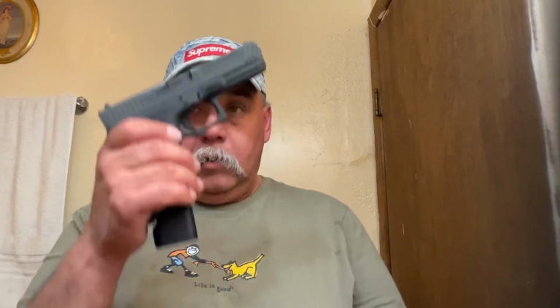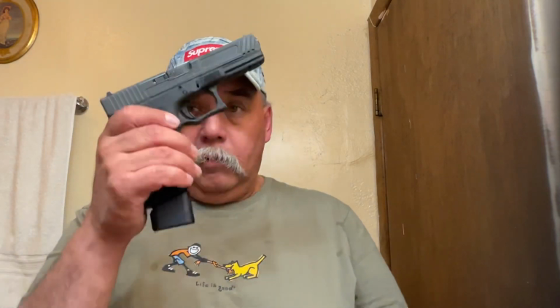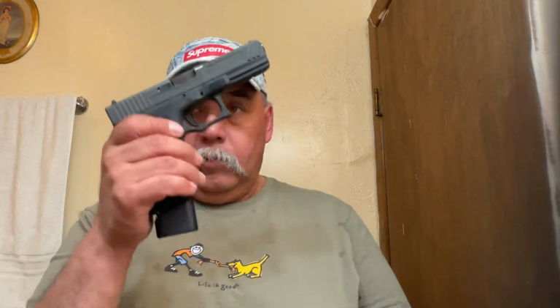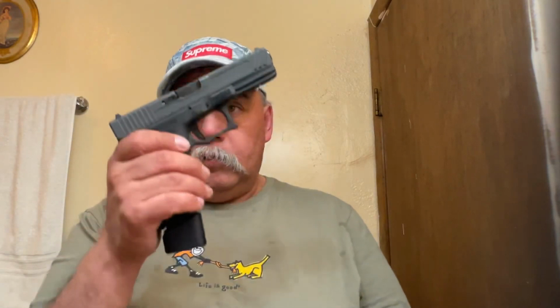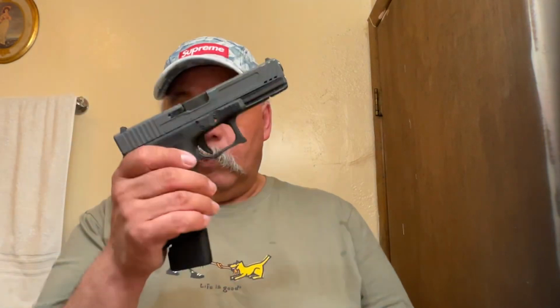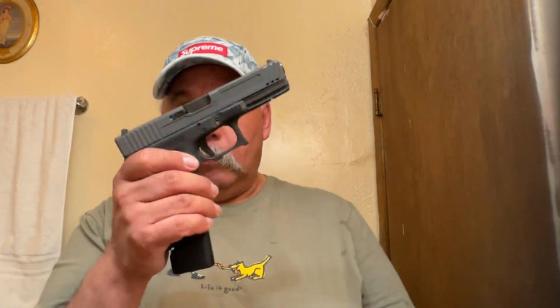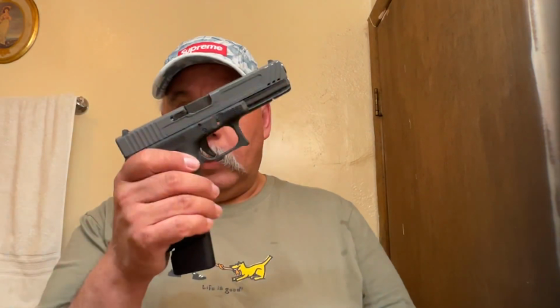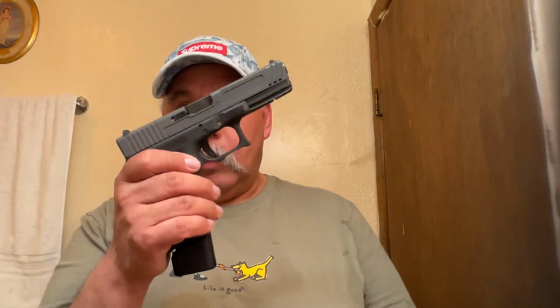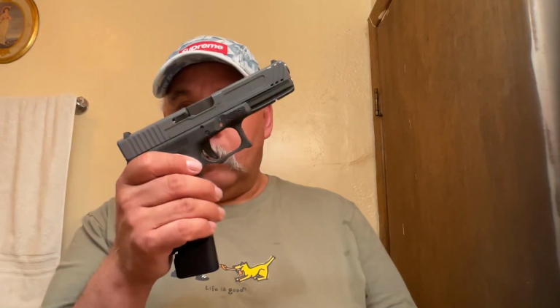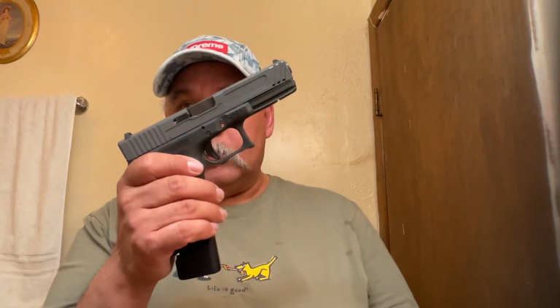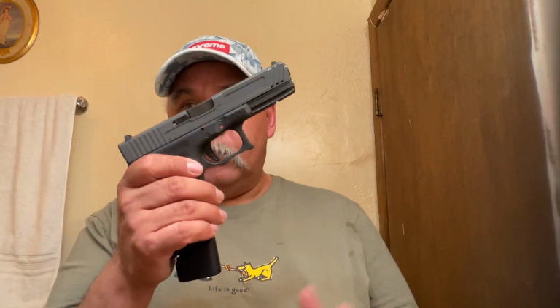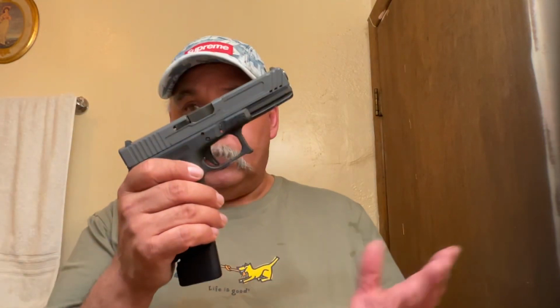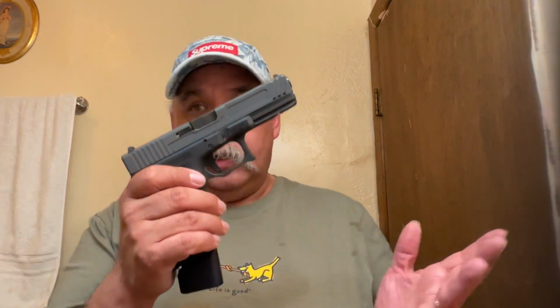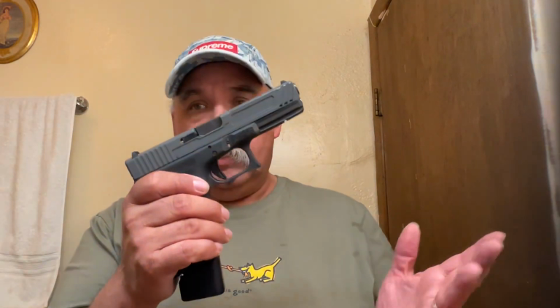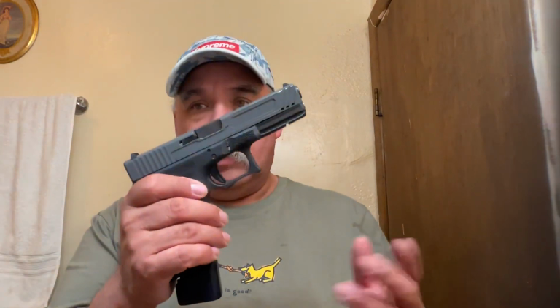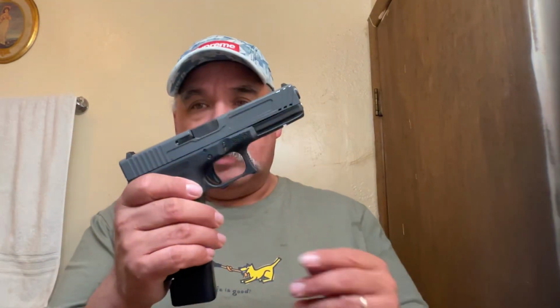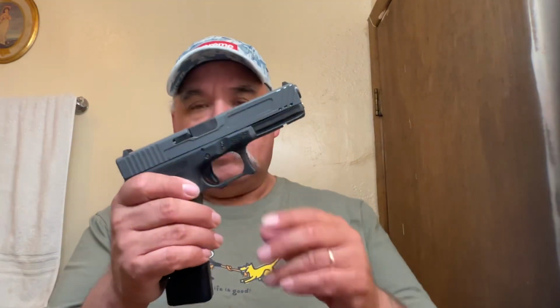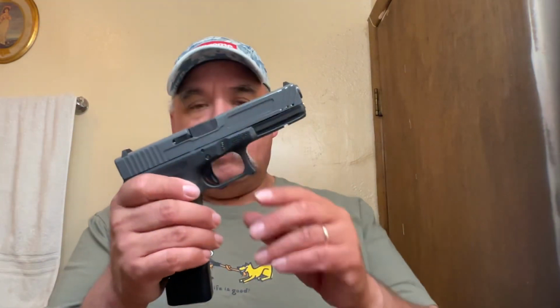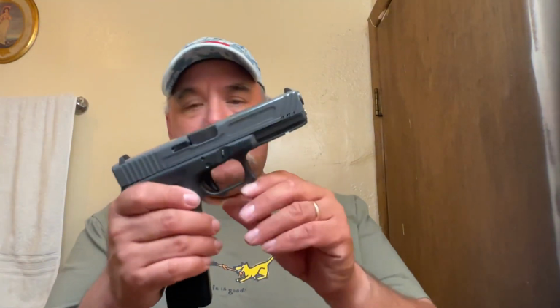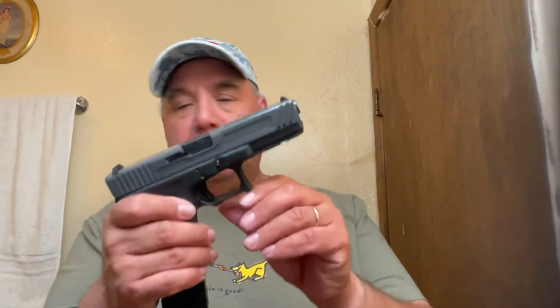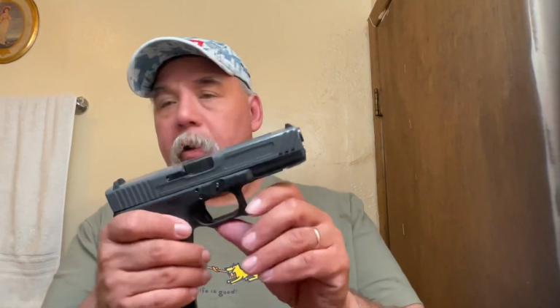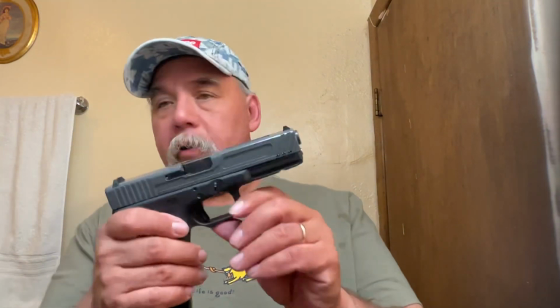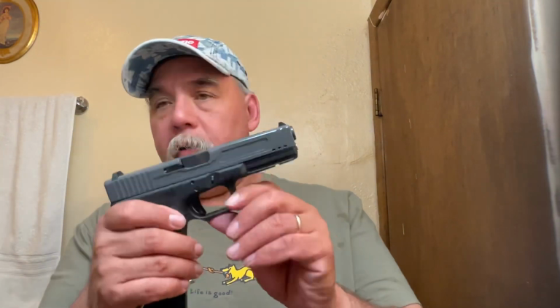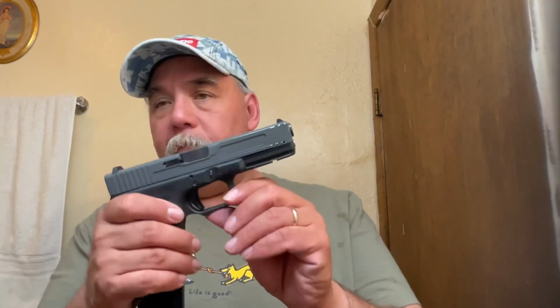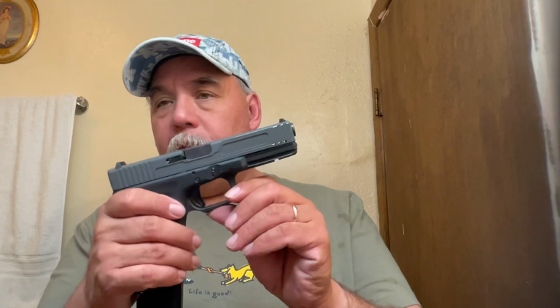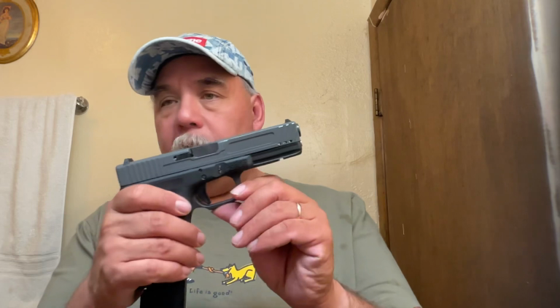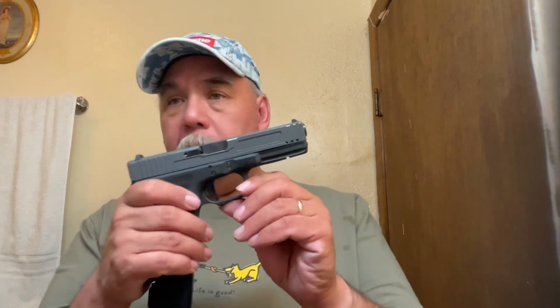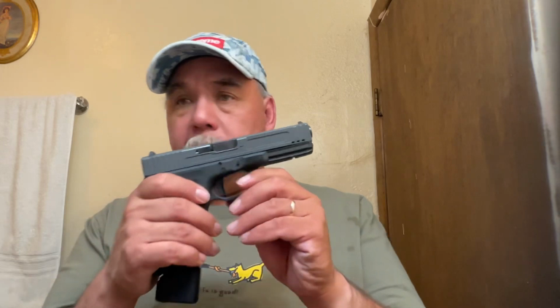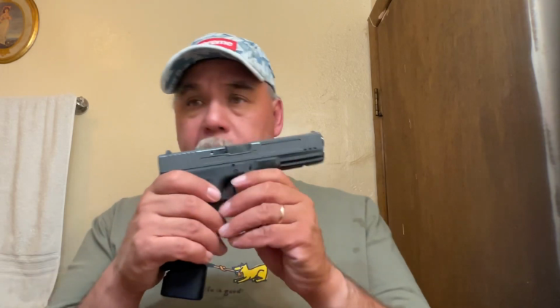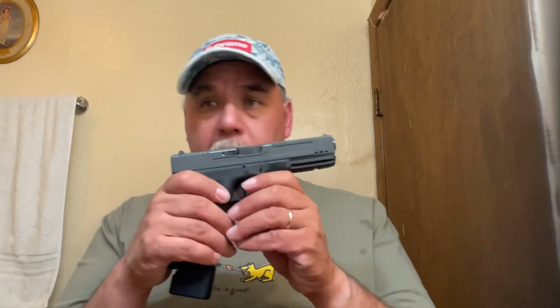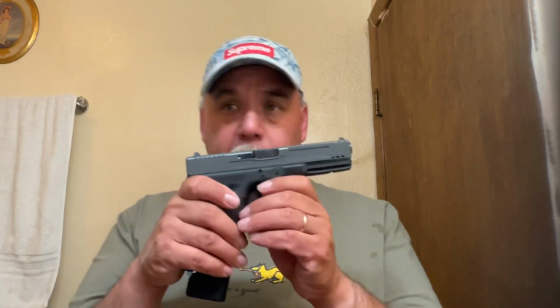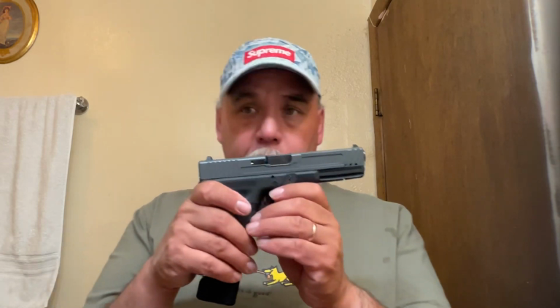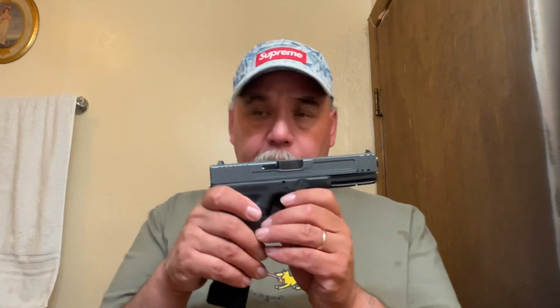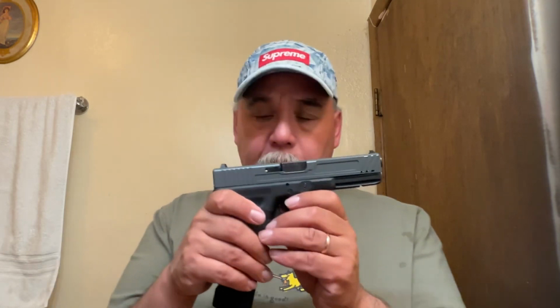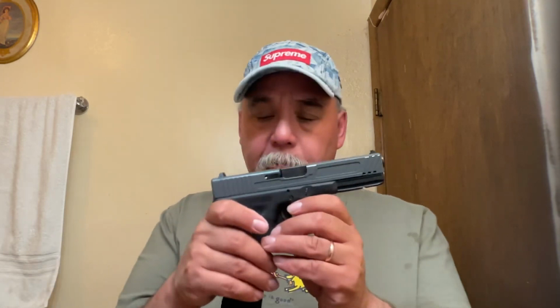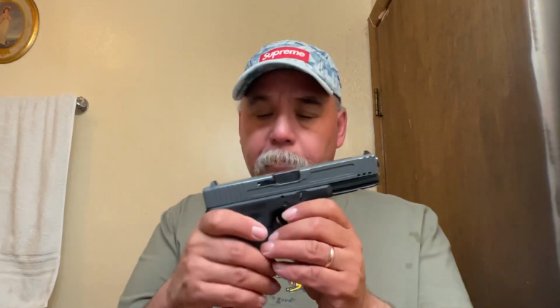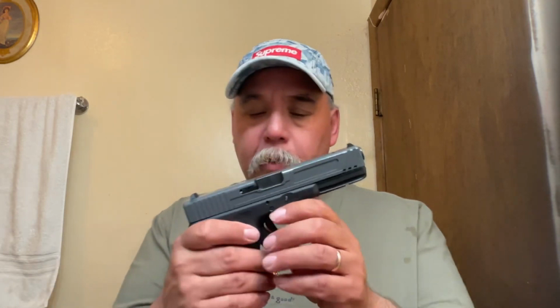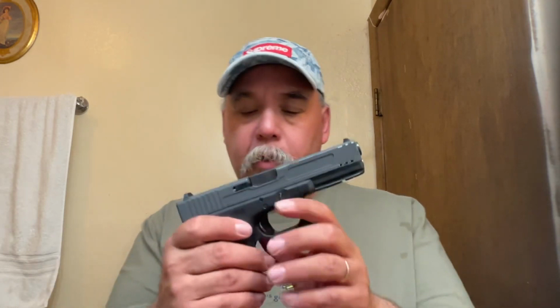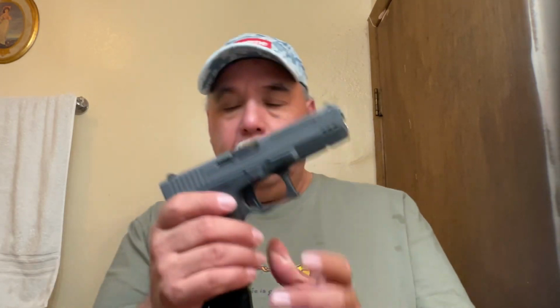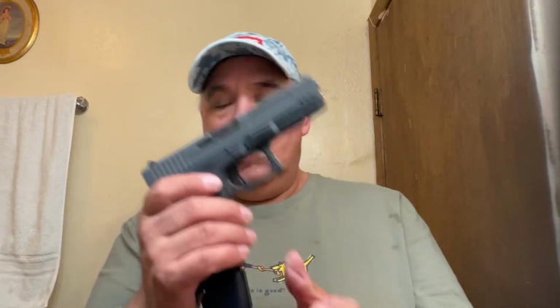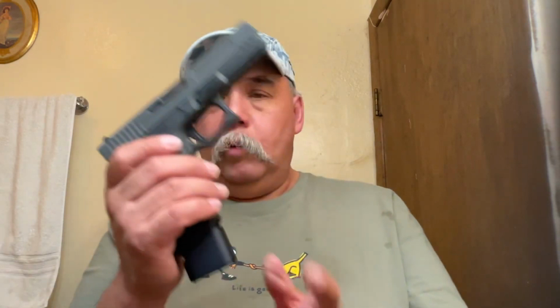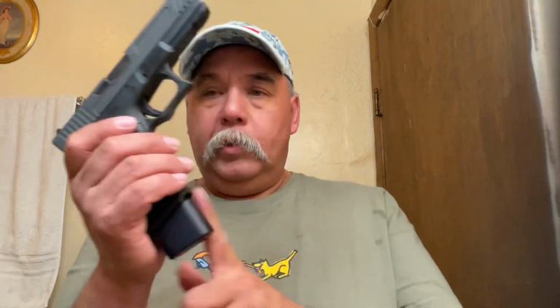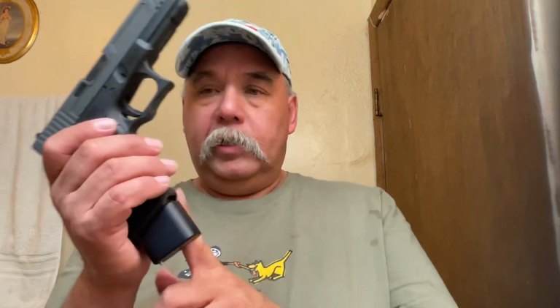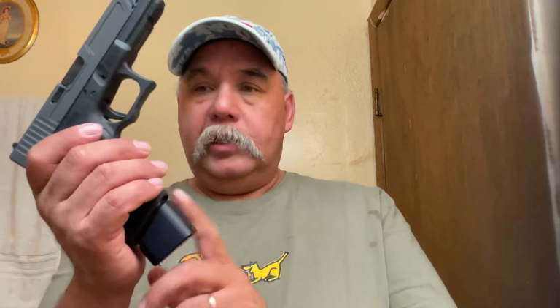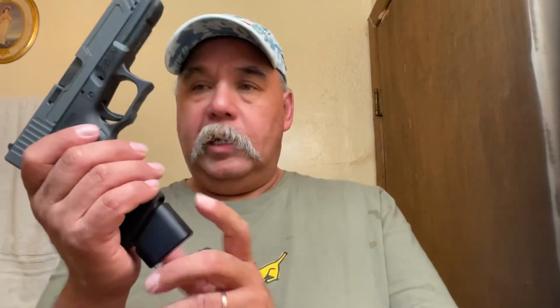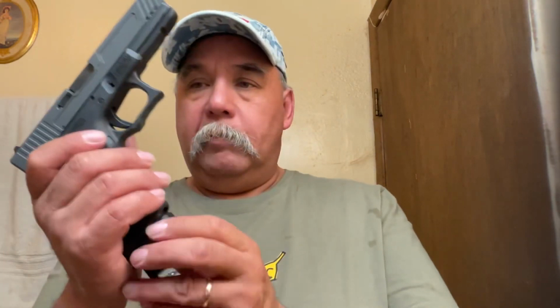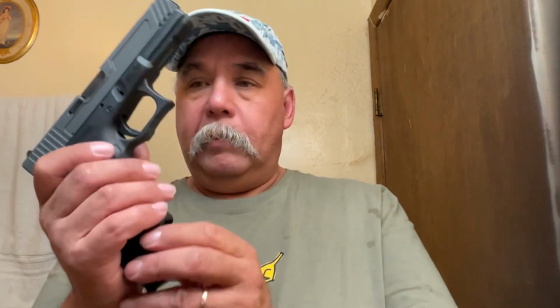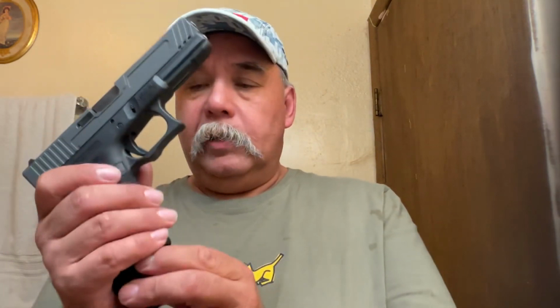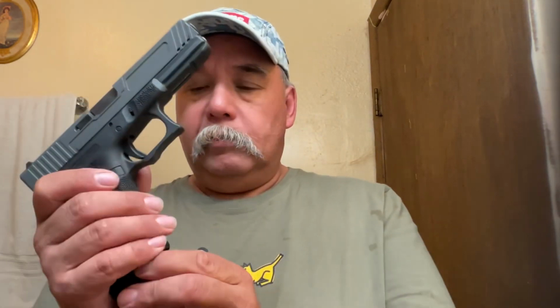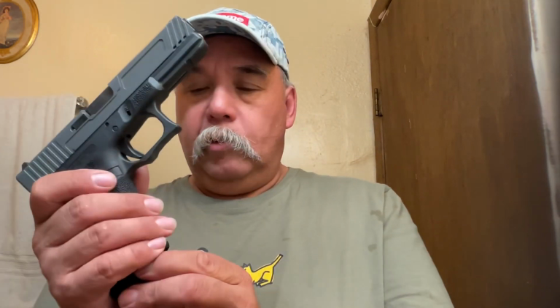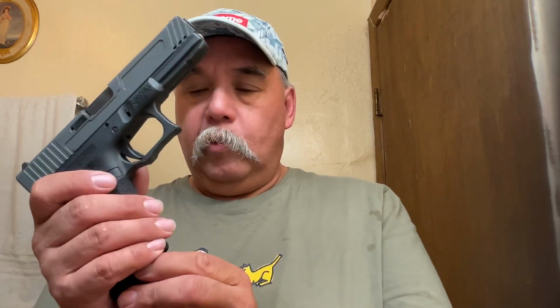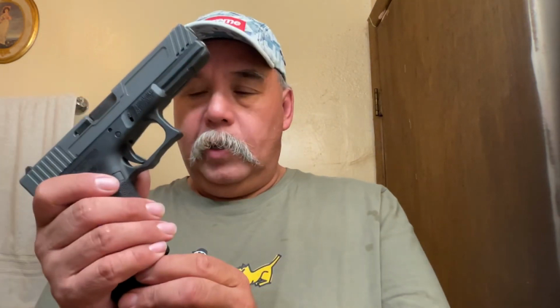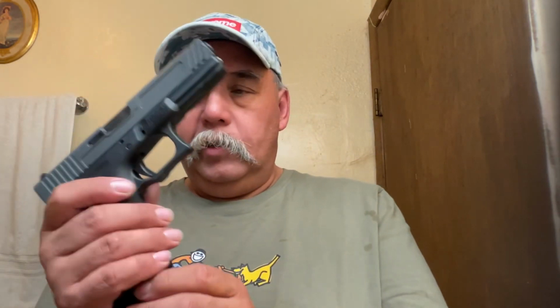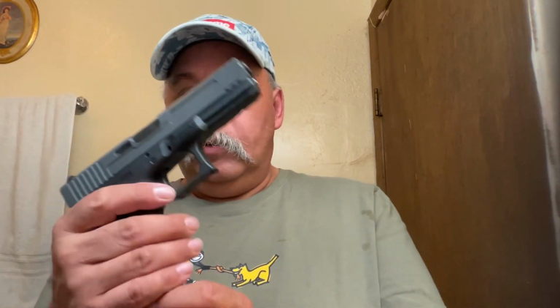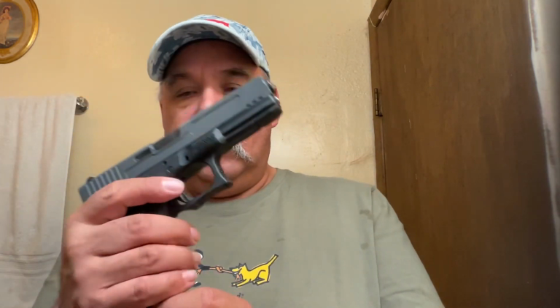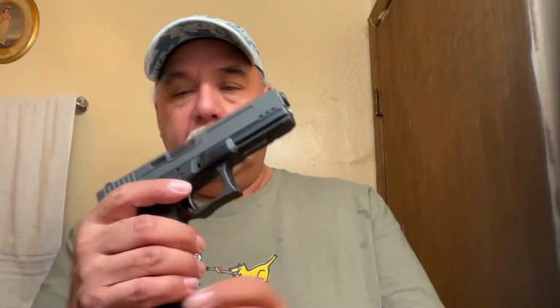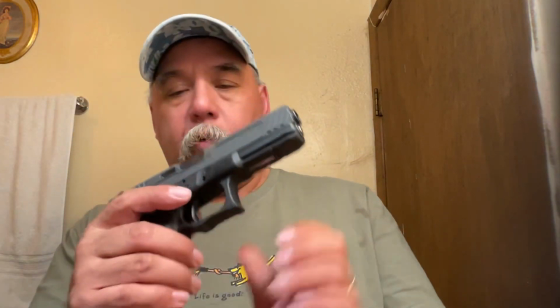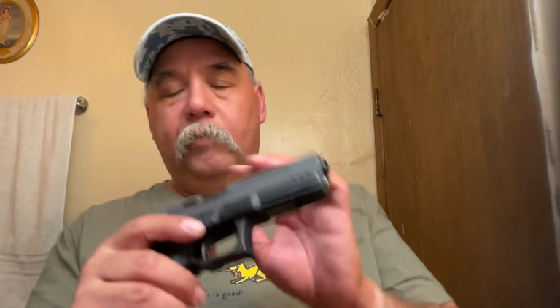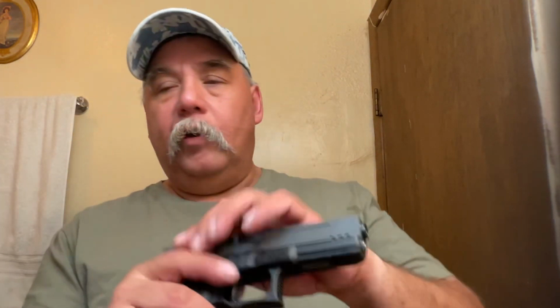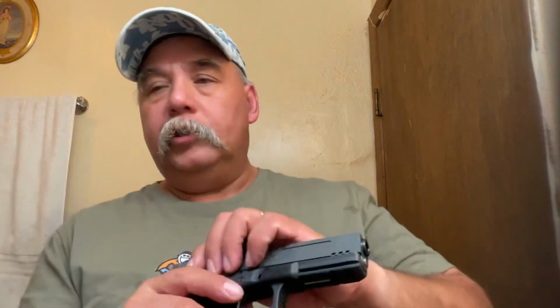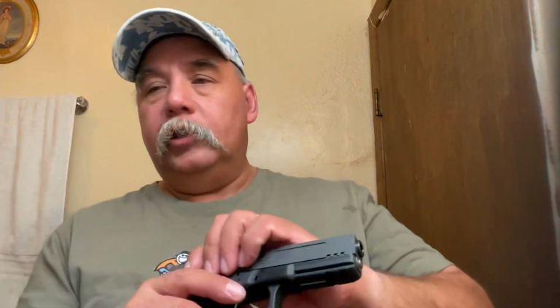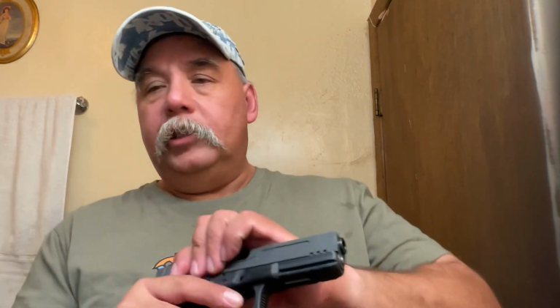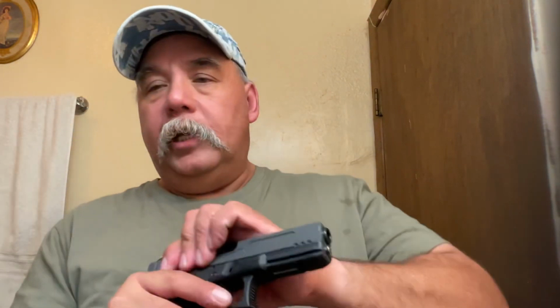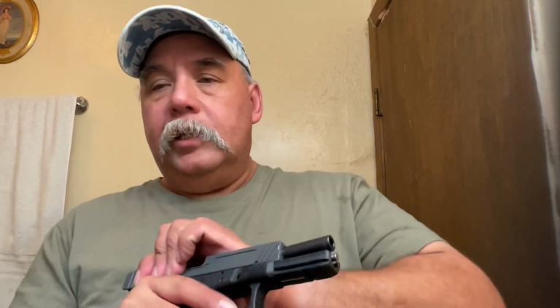First of all, we got a Glock 17. The Kessel 1 has been on here a few times. It's a third gun with extended mags. We'll go ahead and do a quick function test.